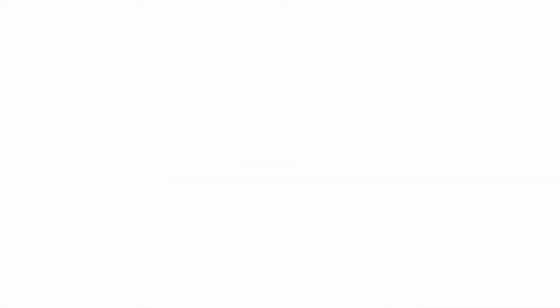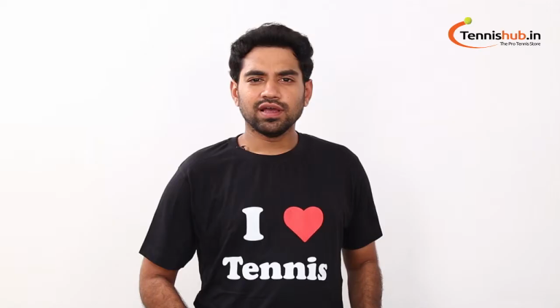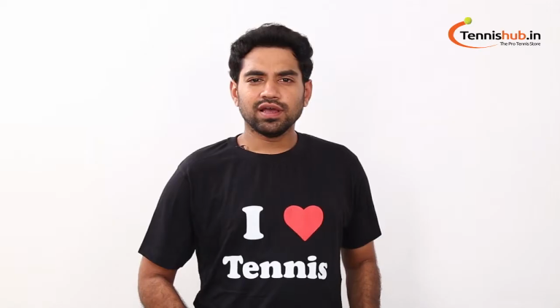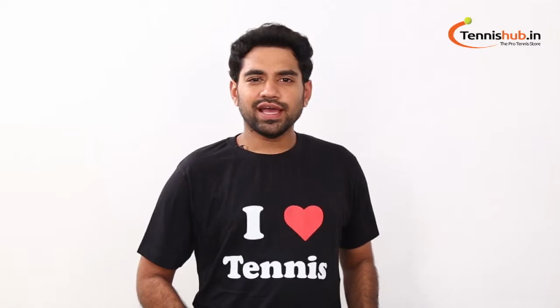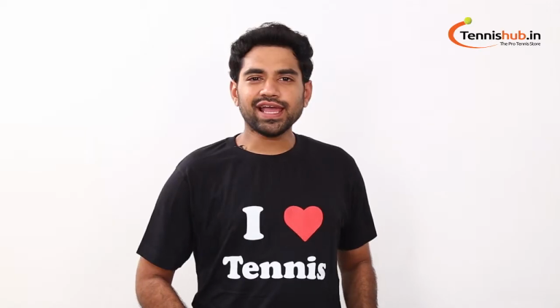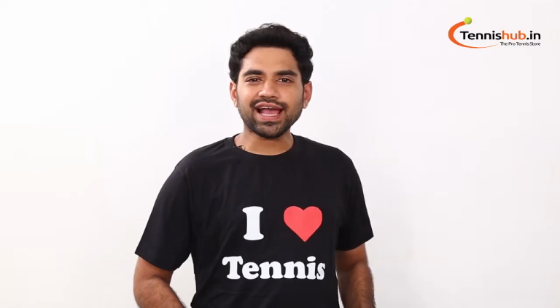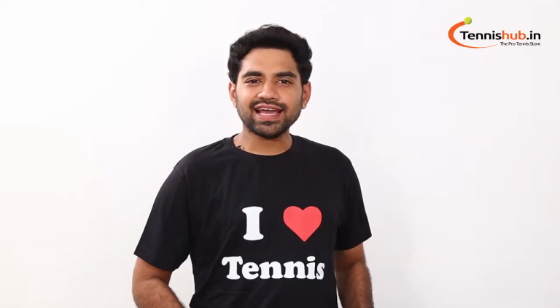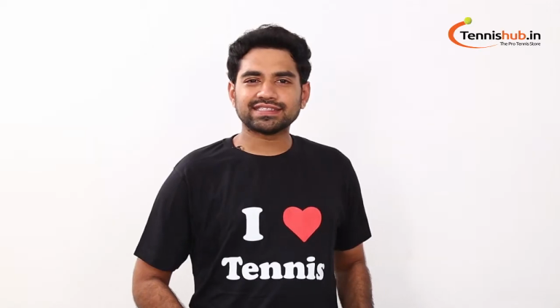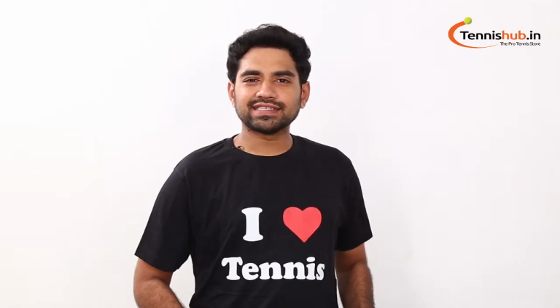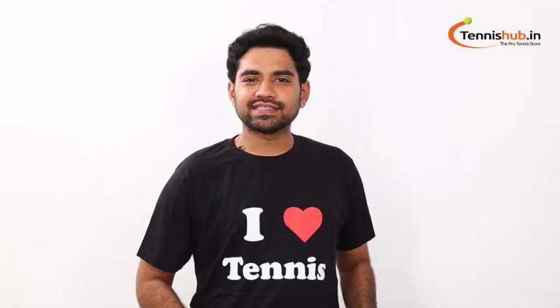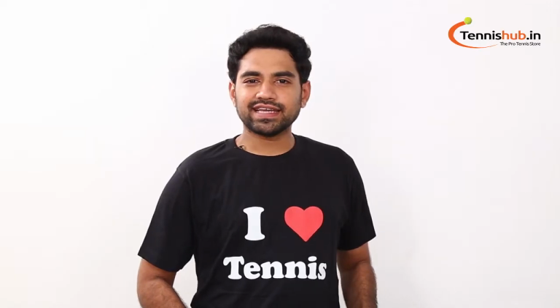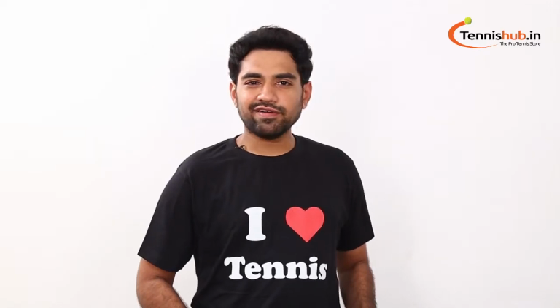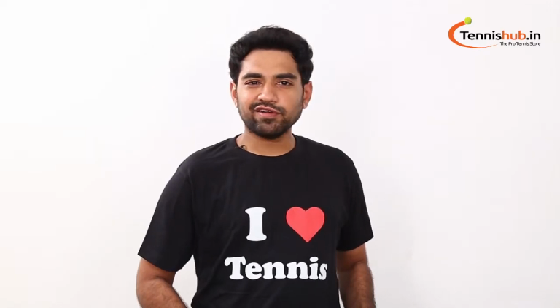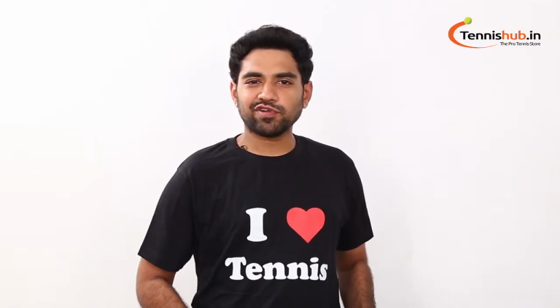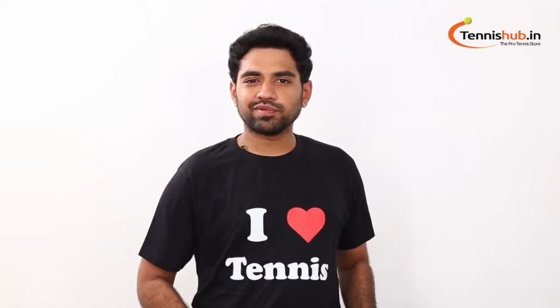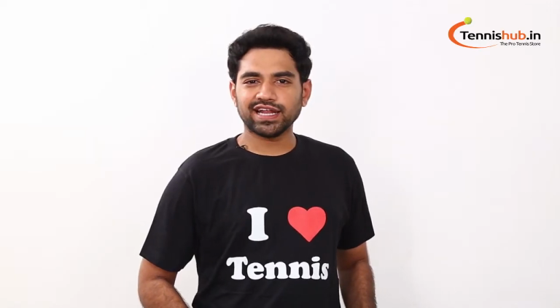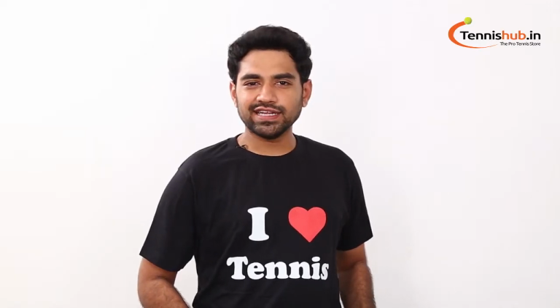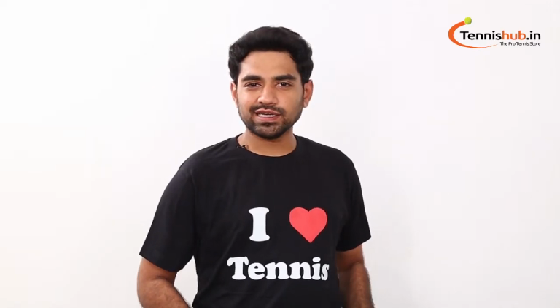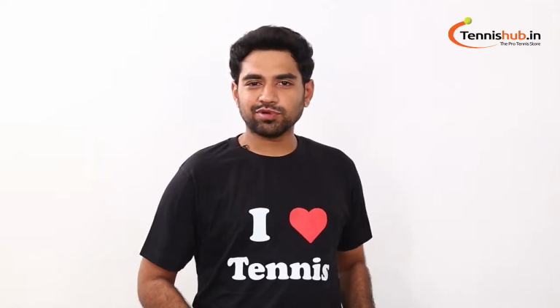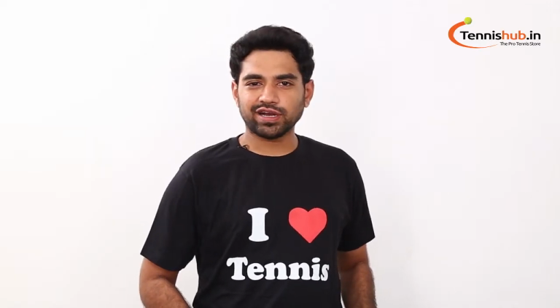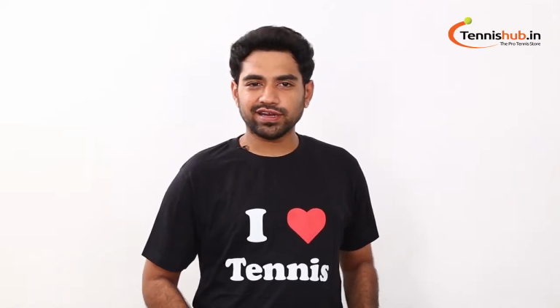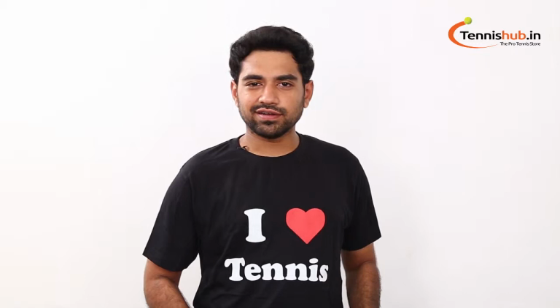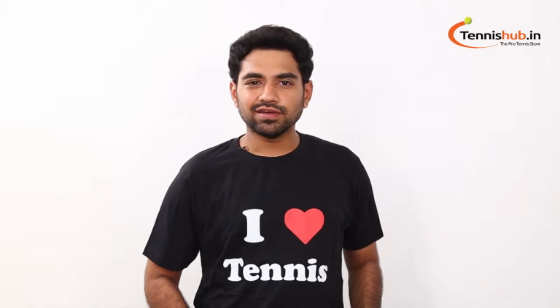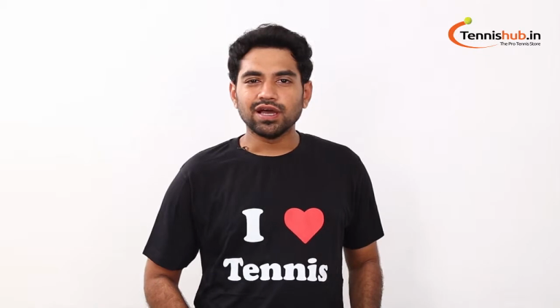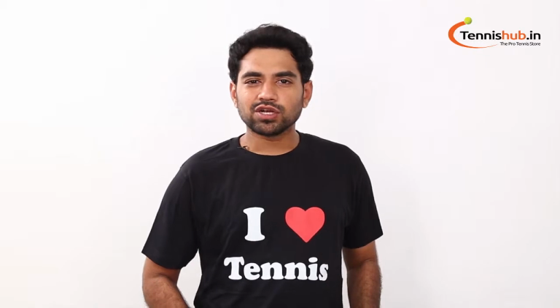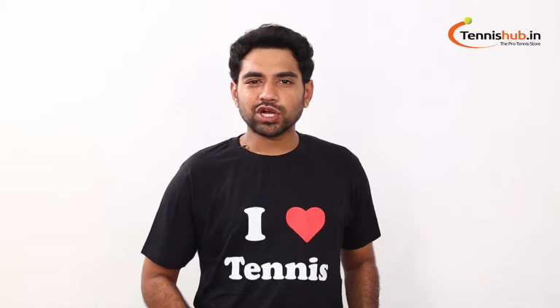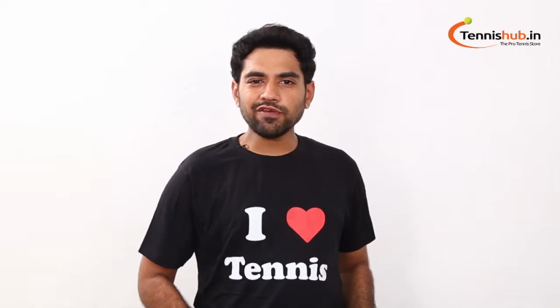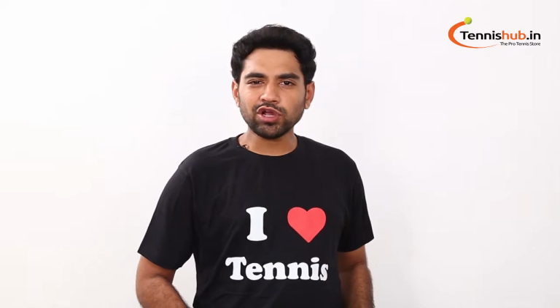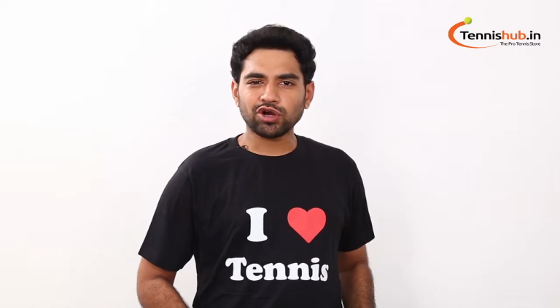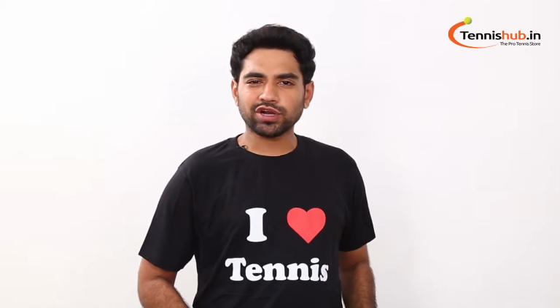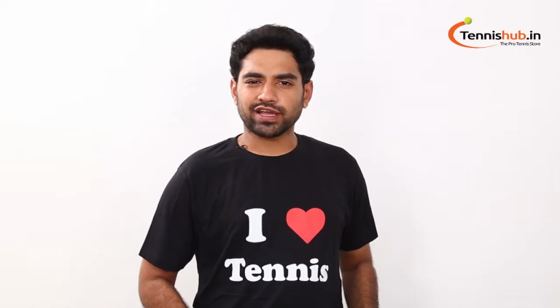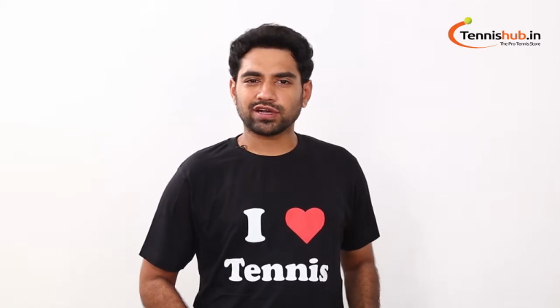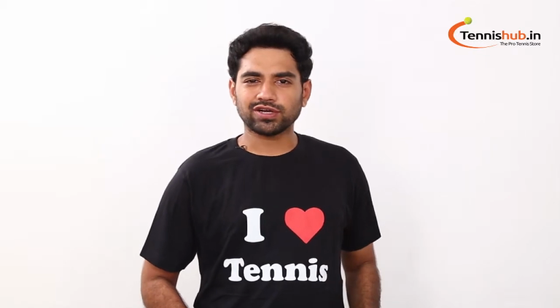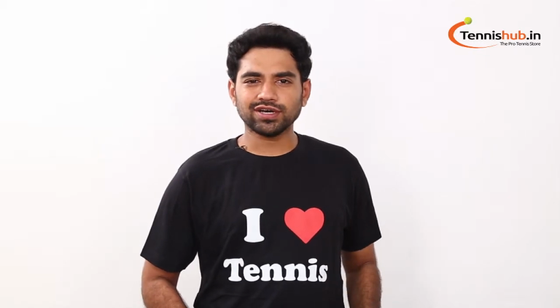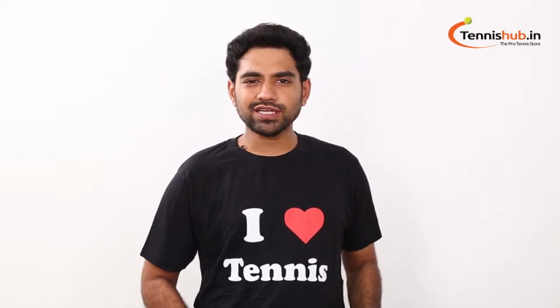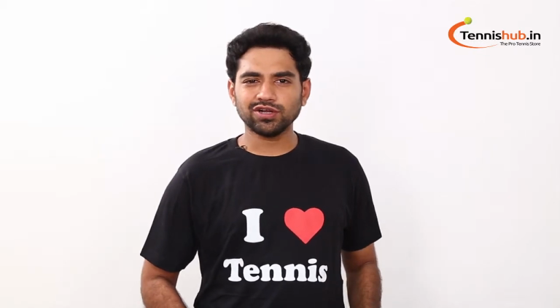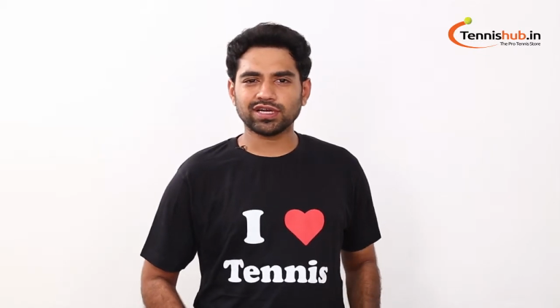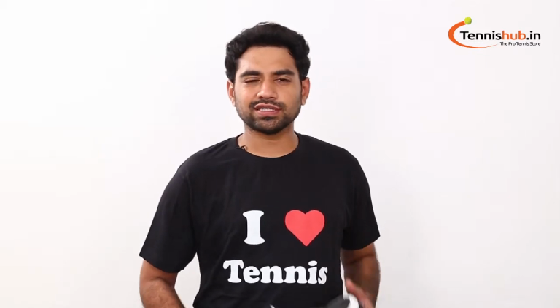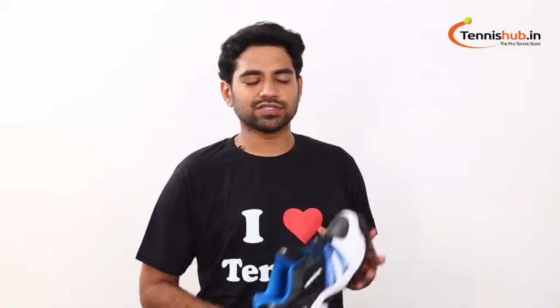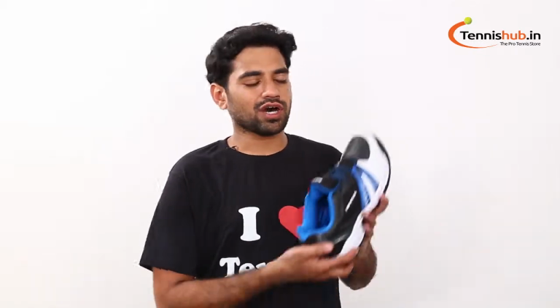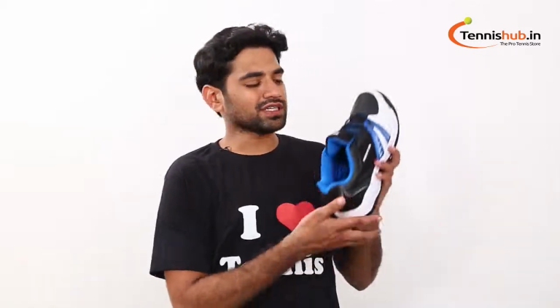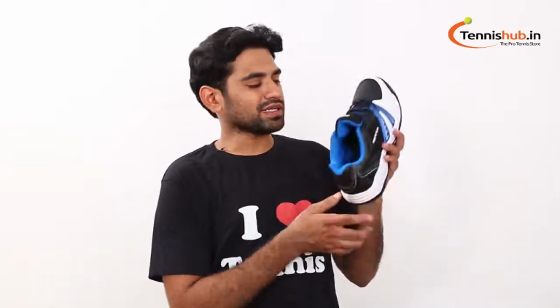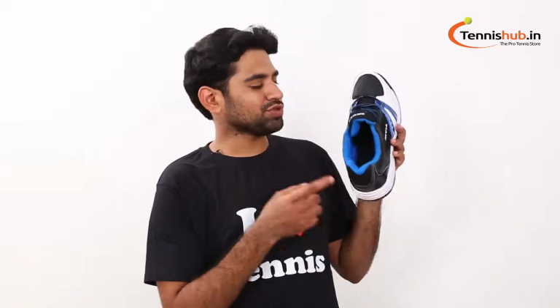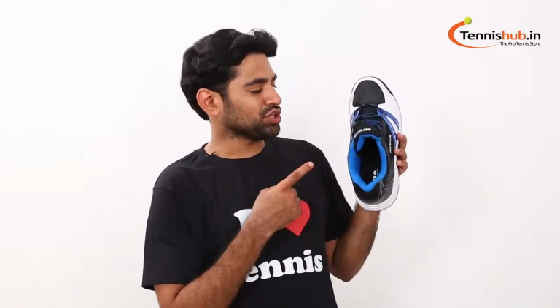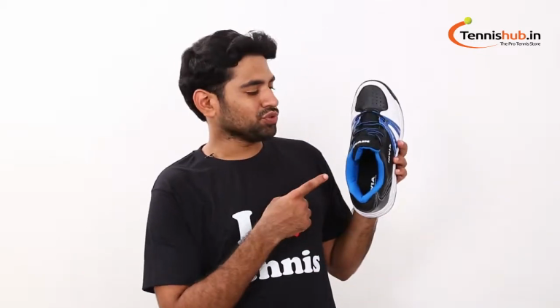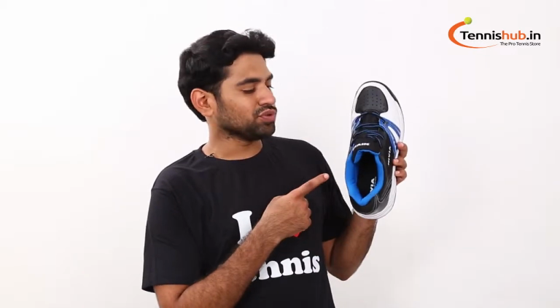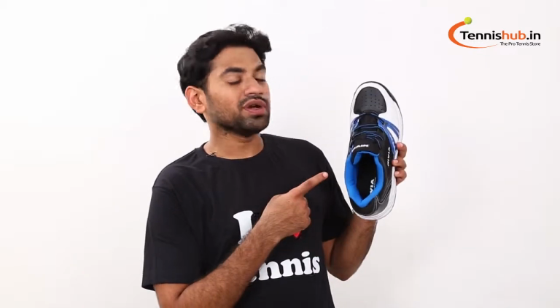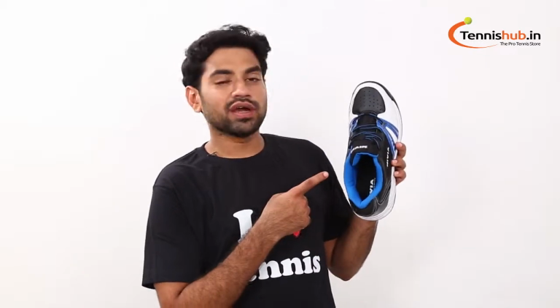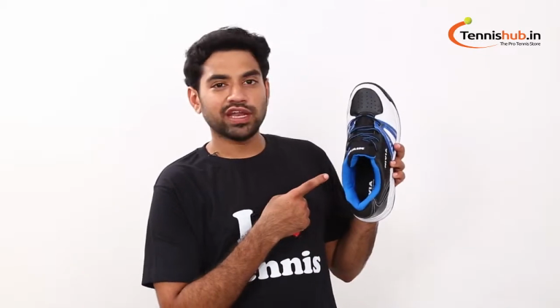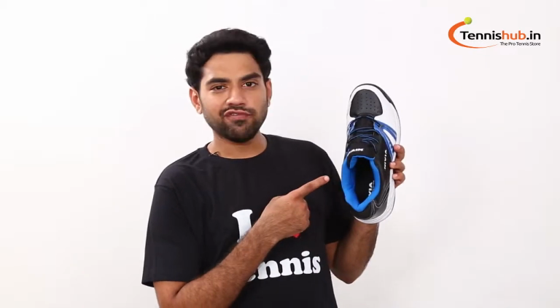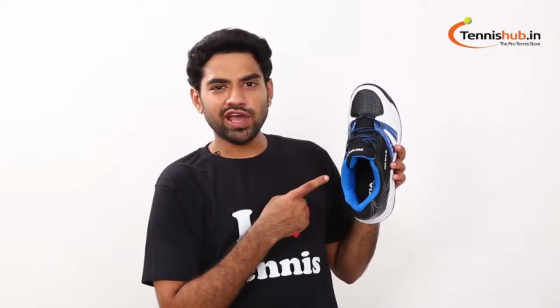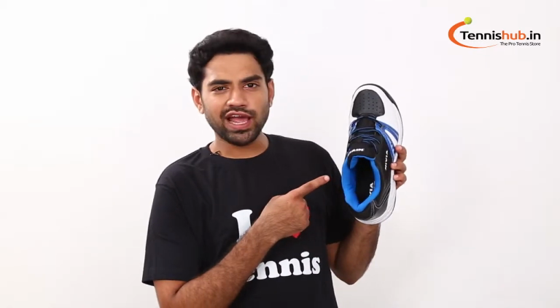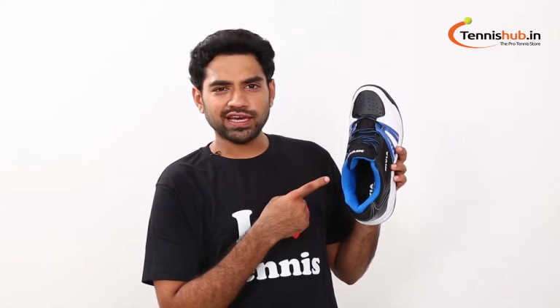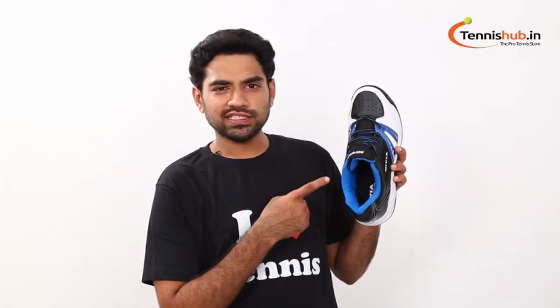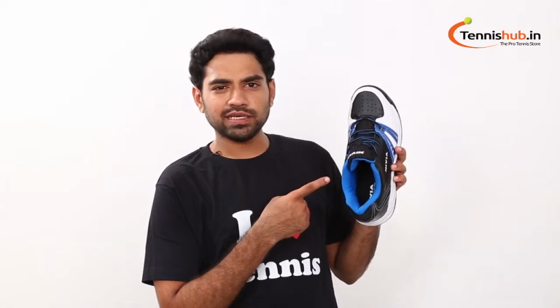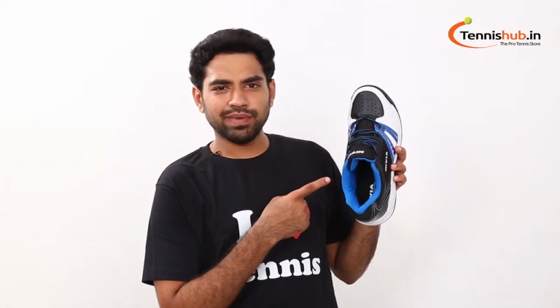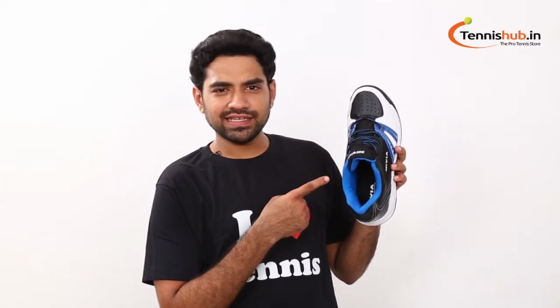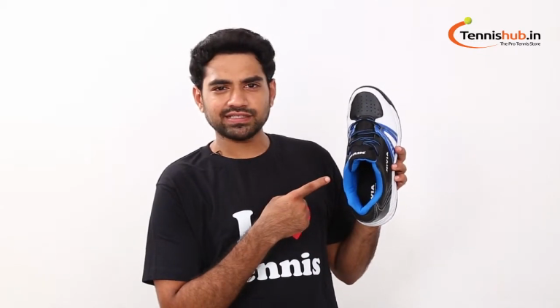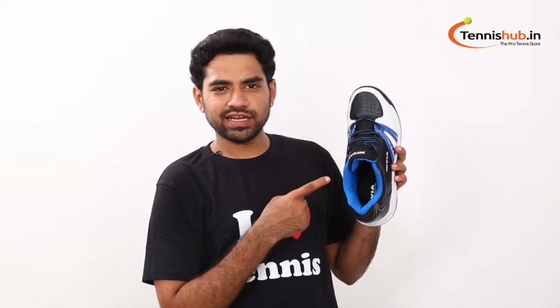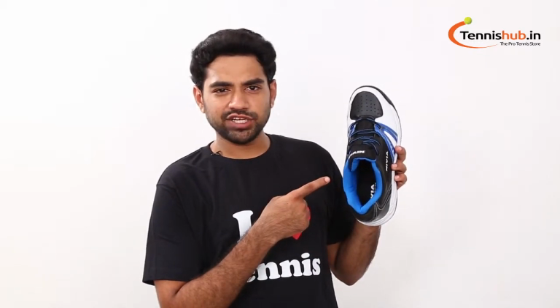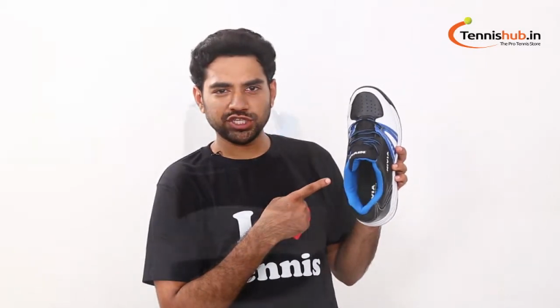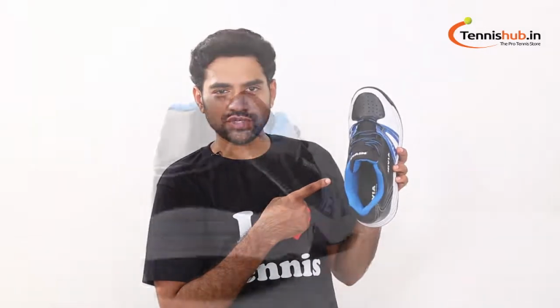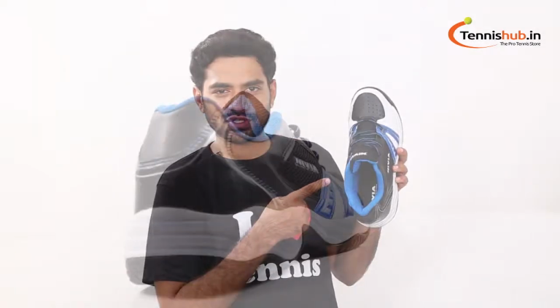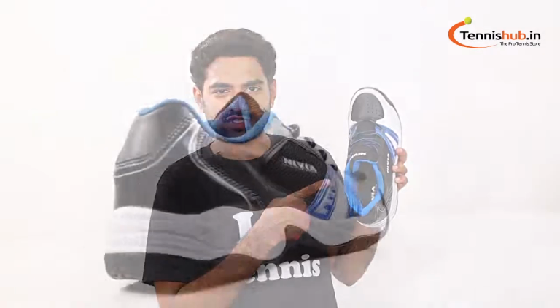Hey guys, this is Jared from TennisUp.in. Today we are going to take a closer look at this awesome shoe — the Nivea Energy Men's Tennis Shoes.